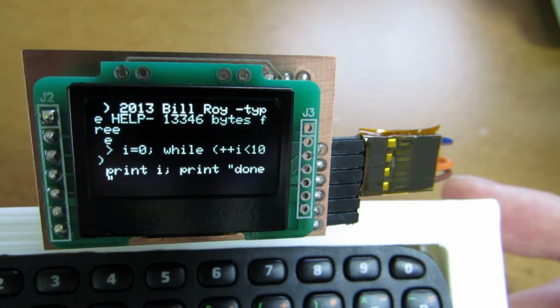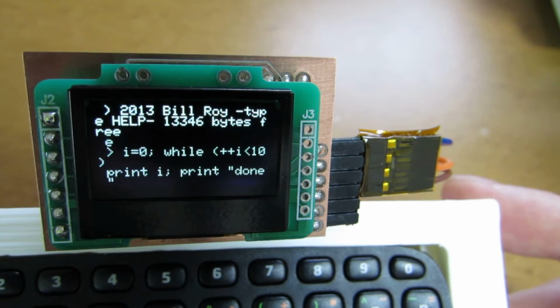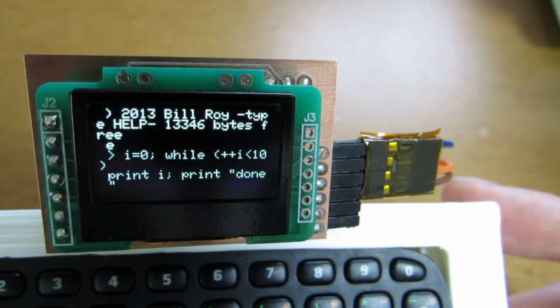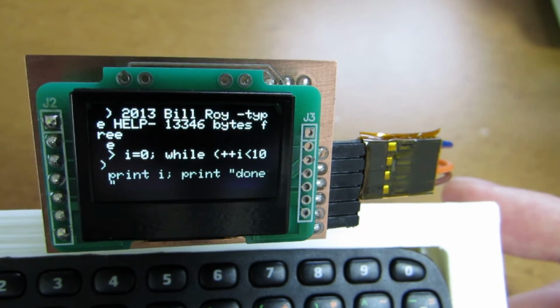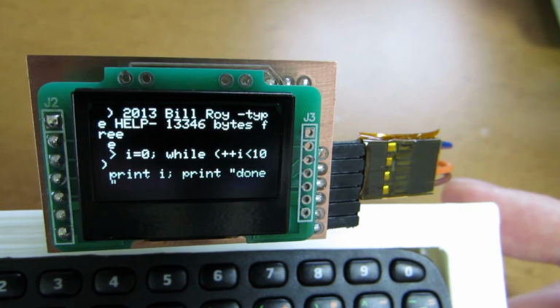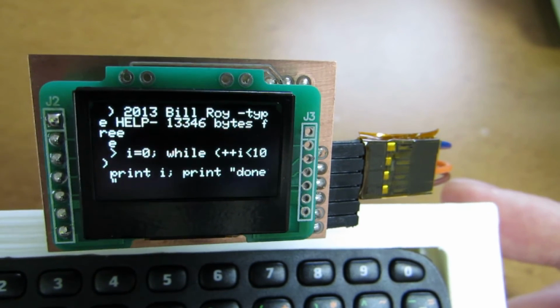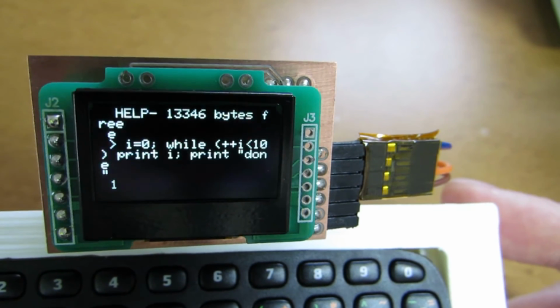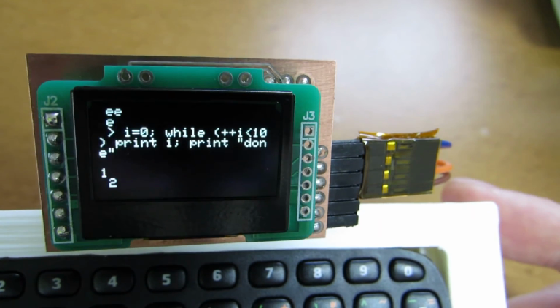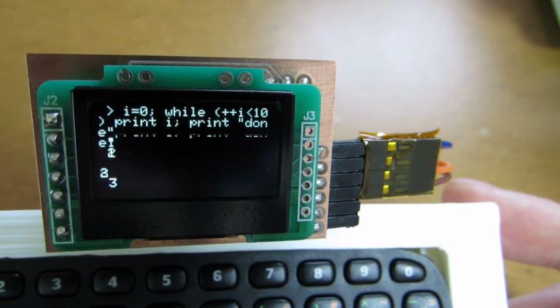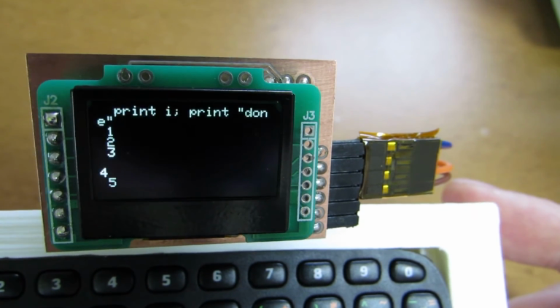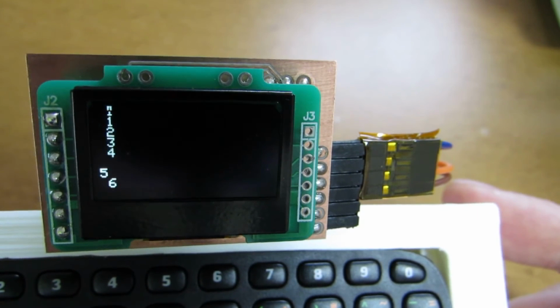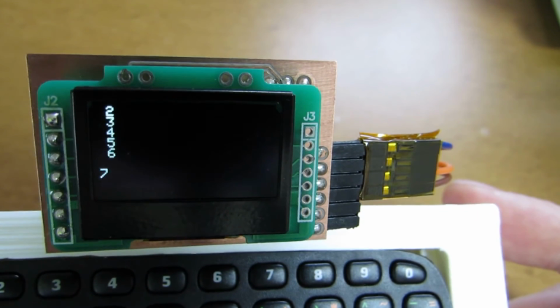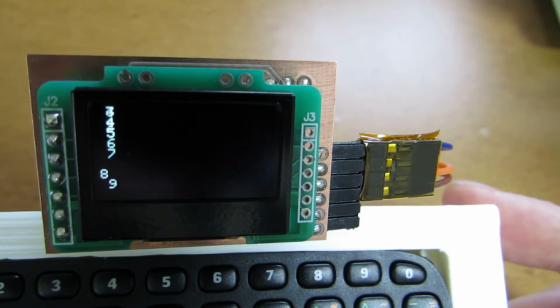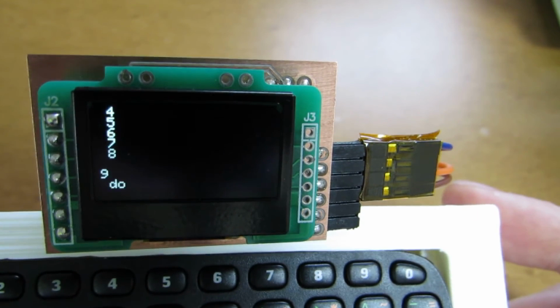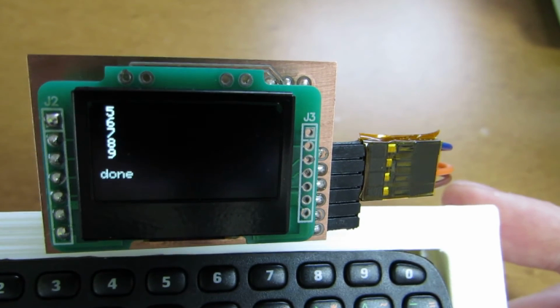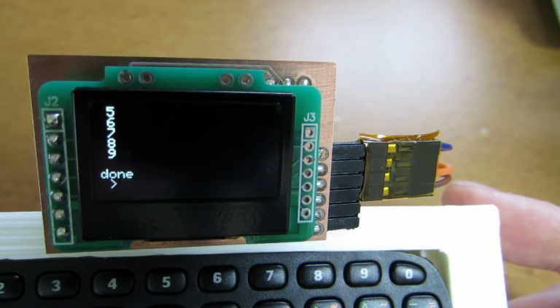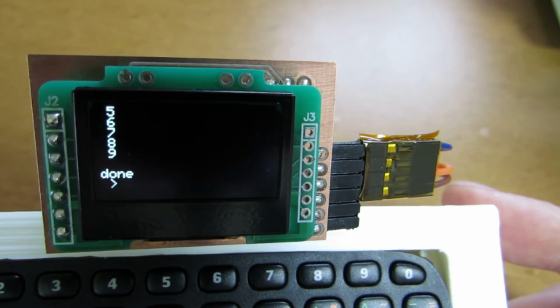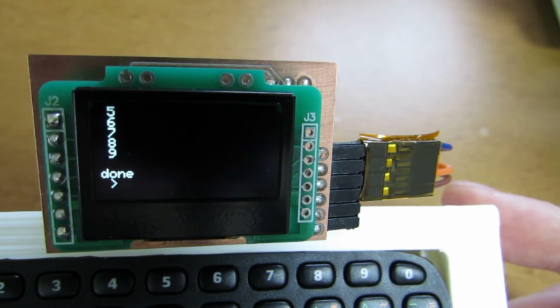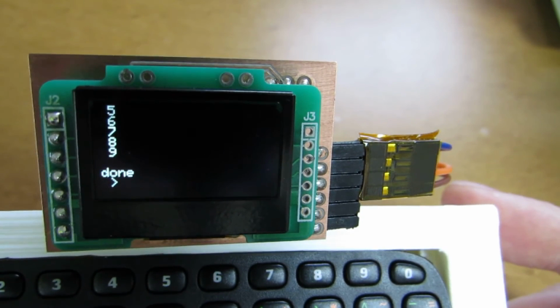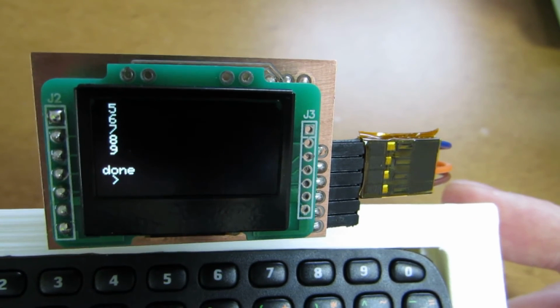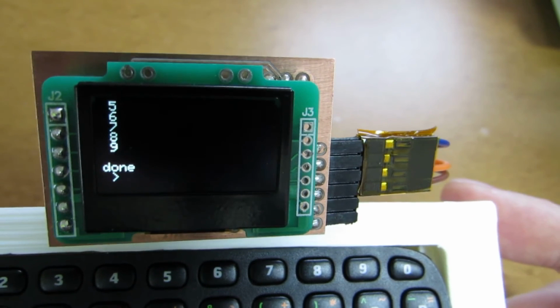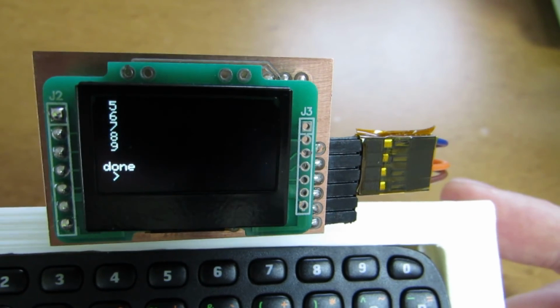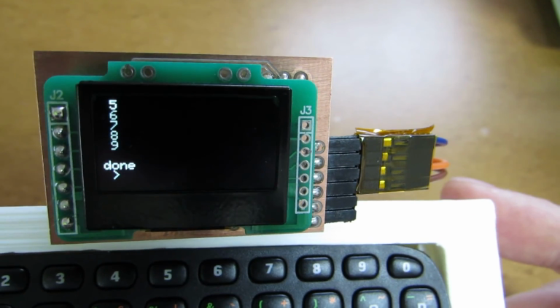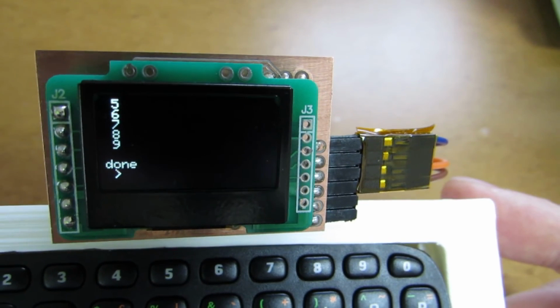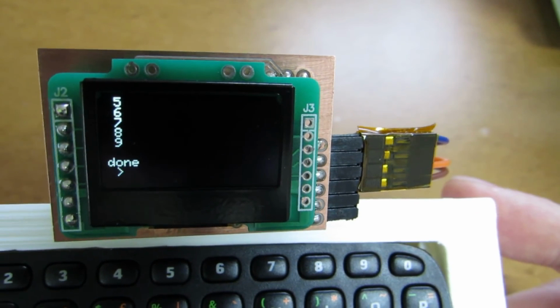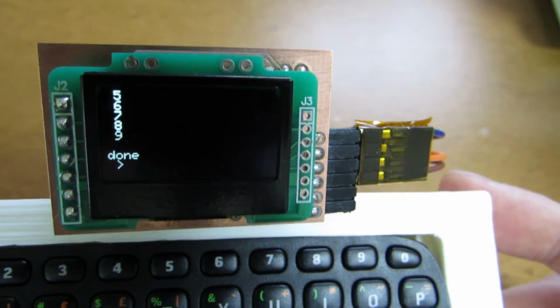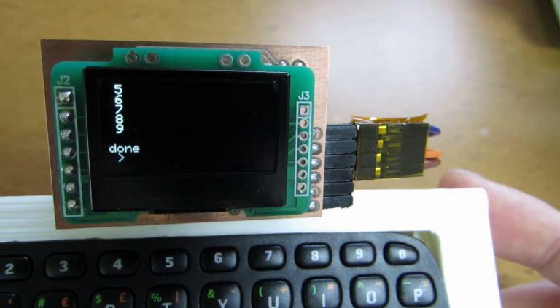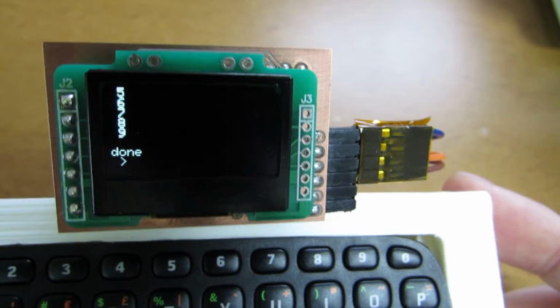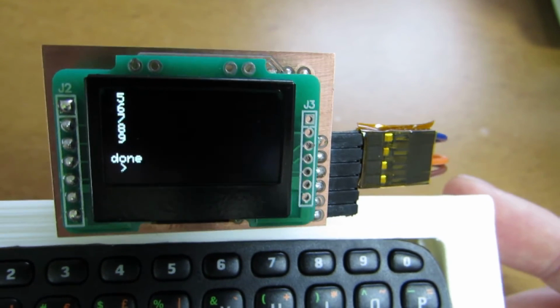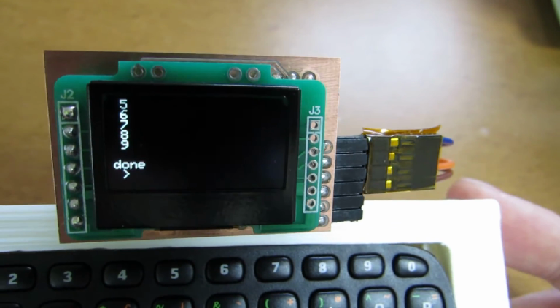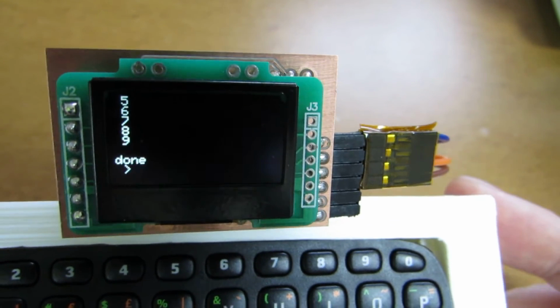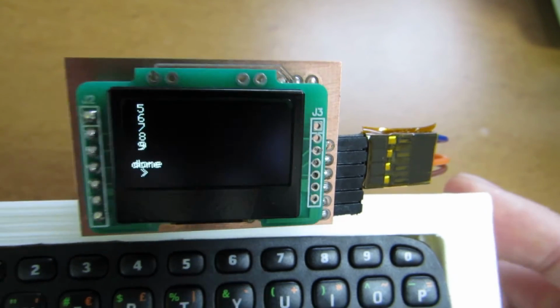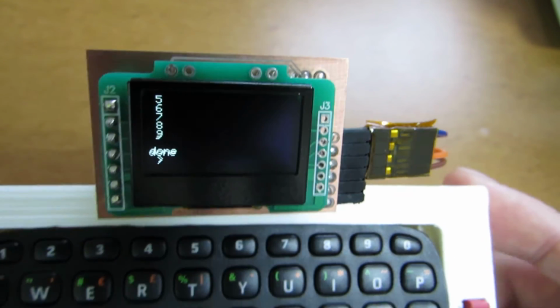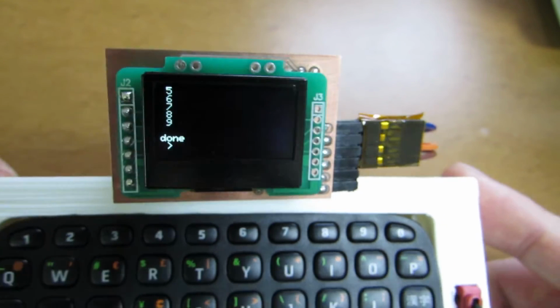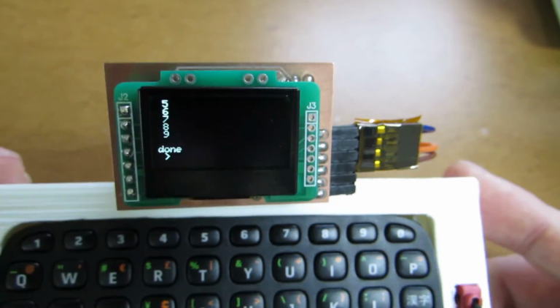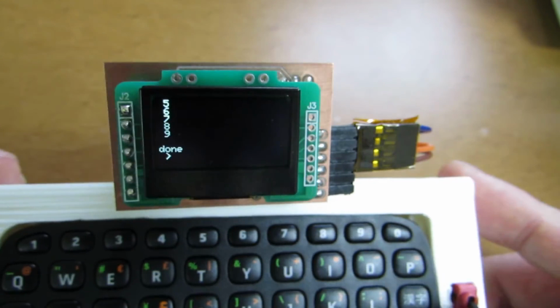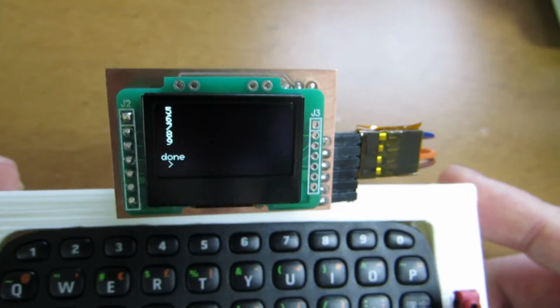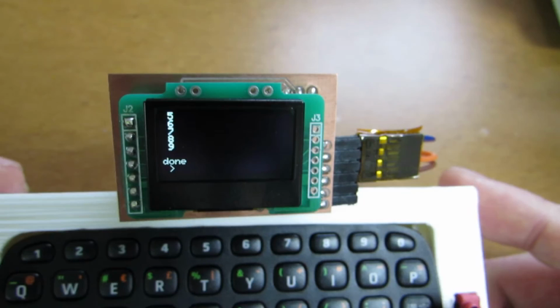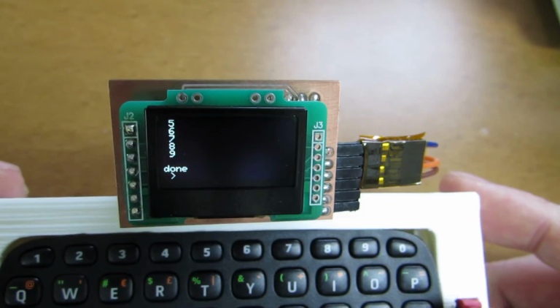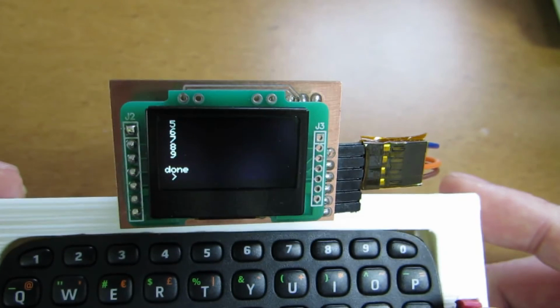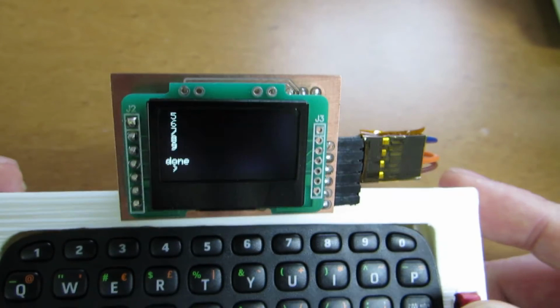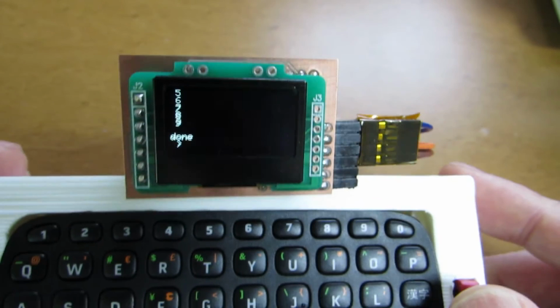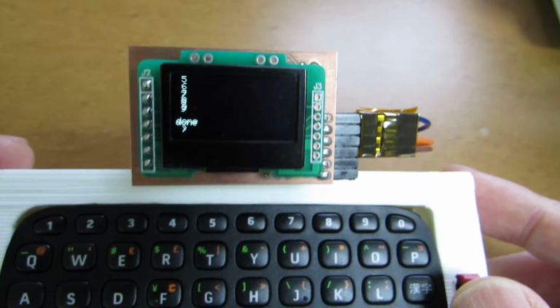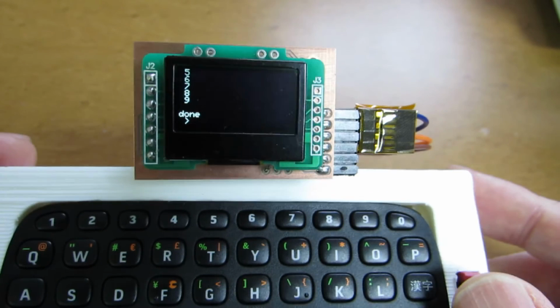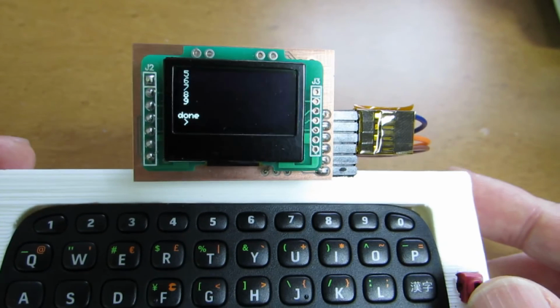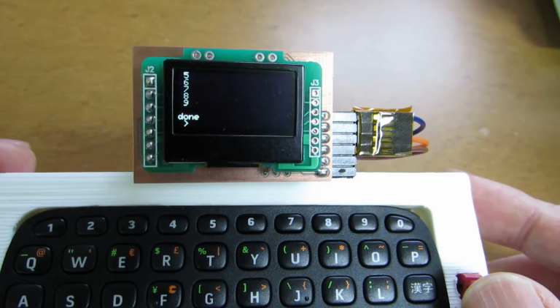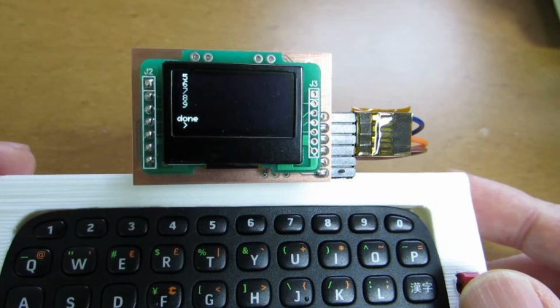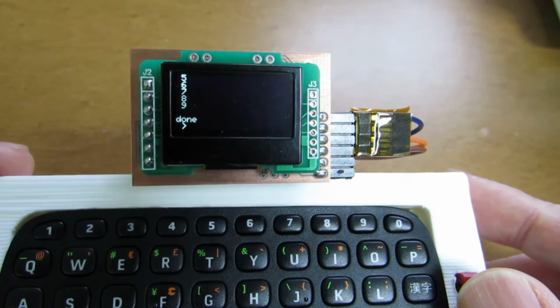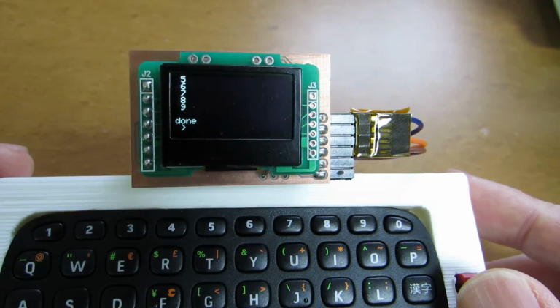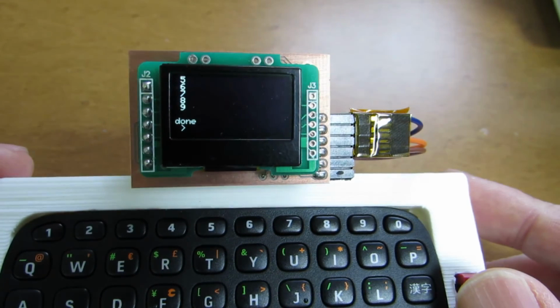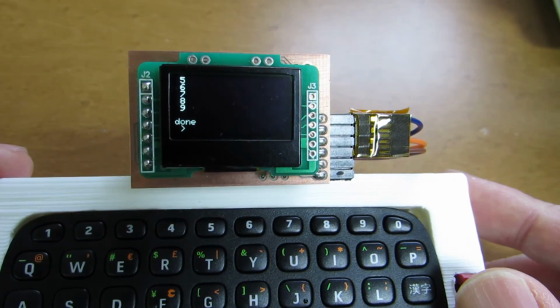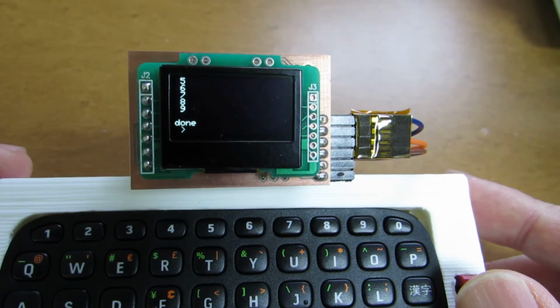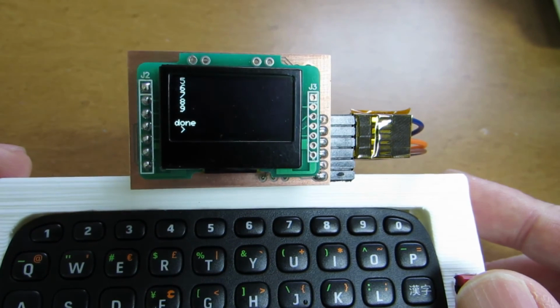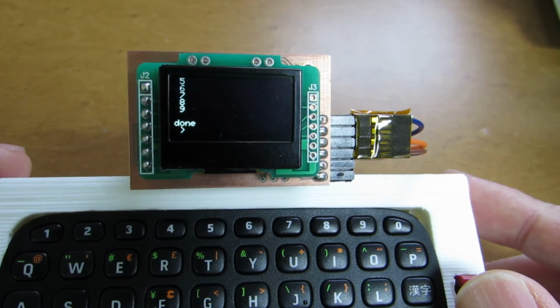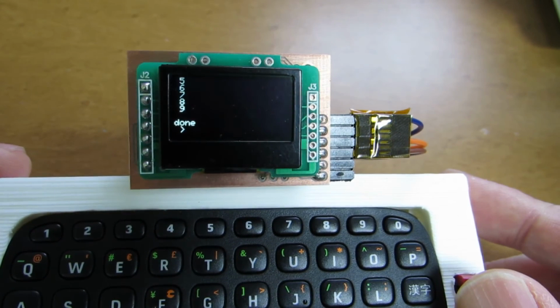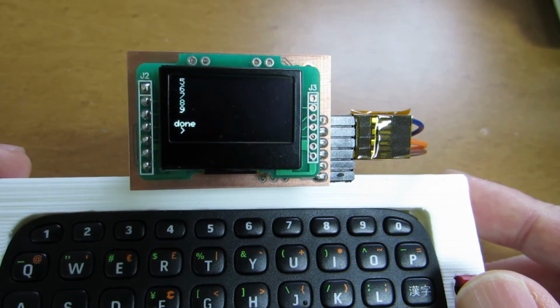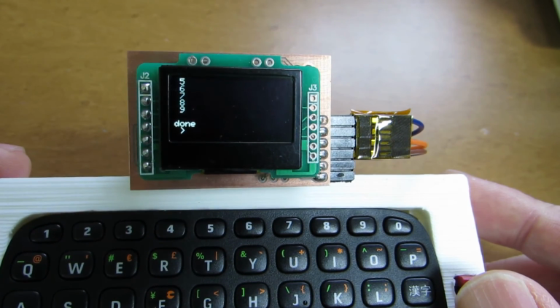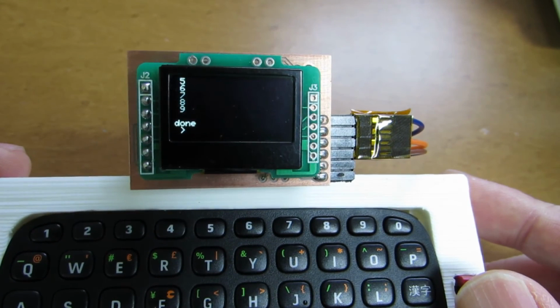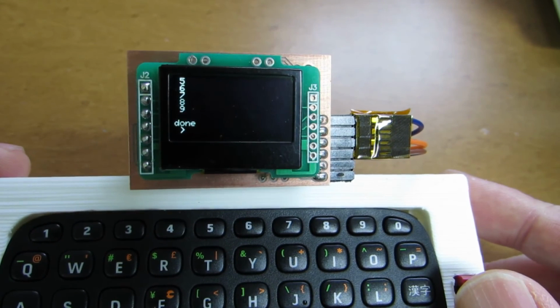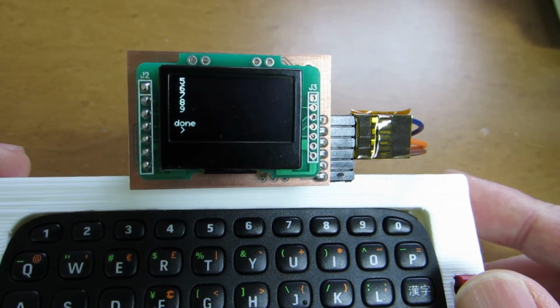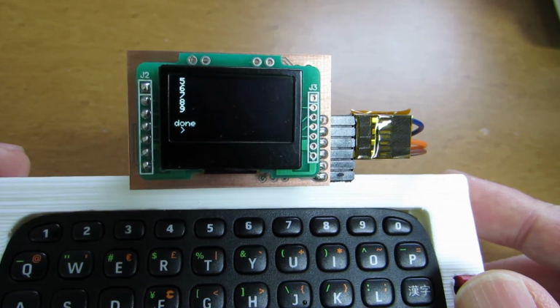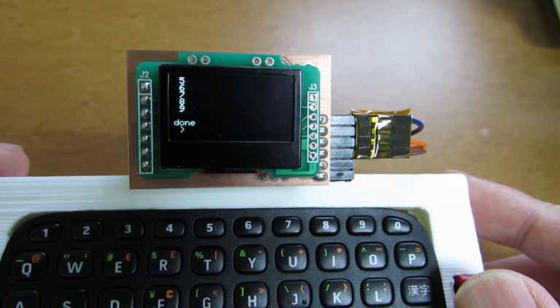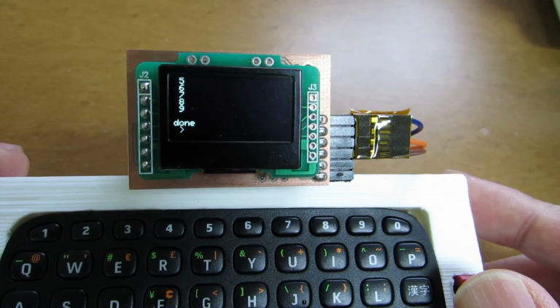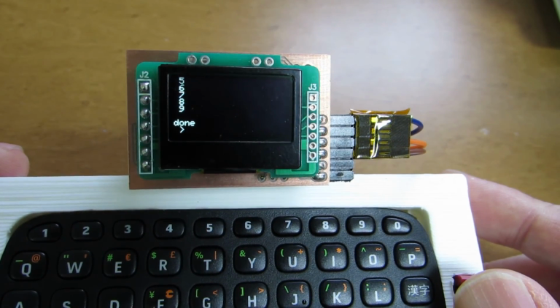And at last this program will say 'down'. Let's say yes — it is working, like this. Enjoy Arduino.